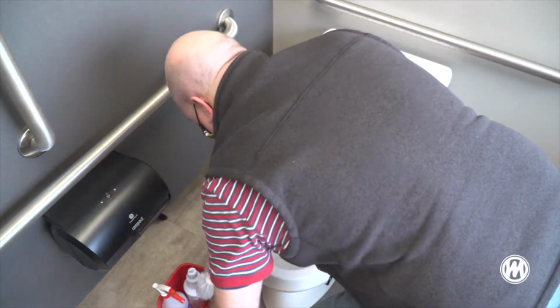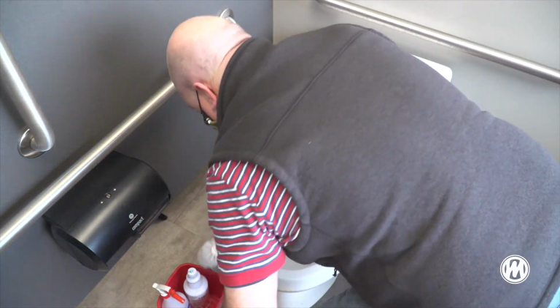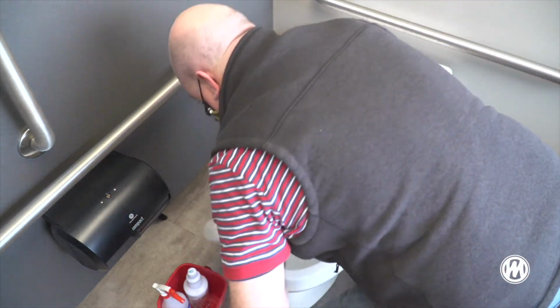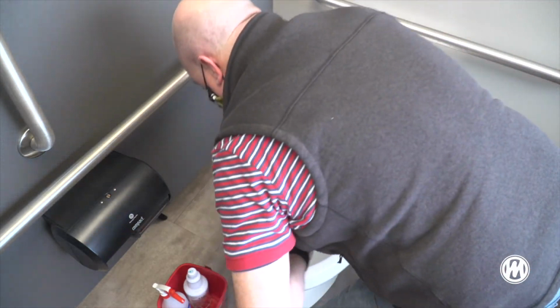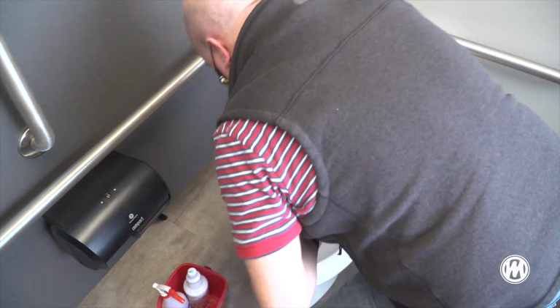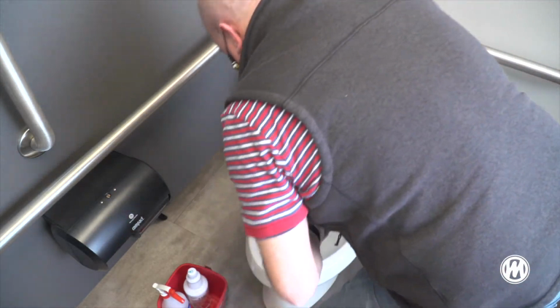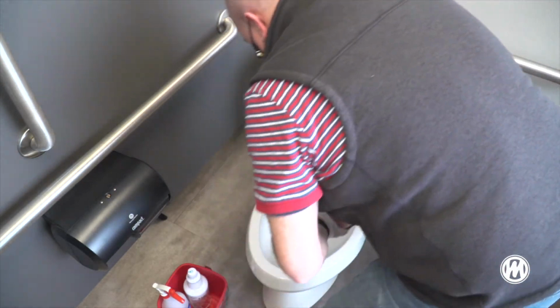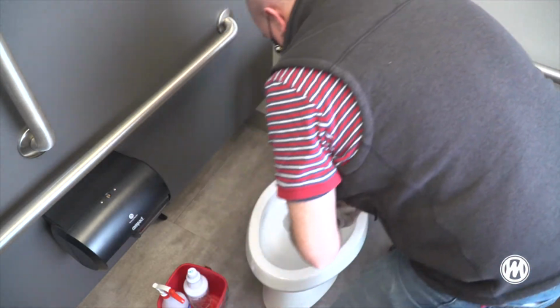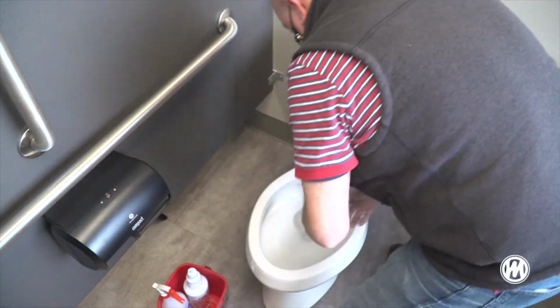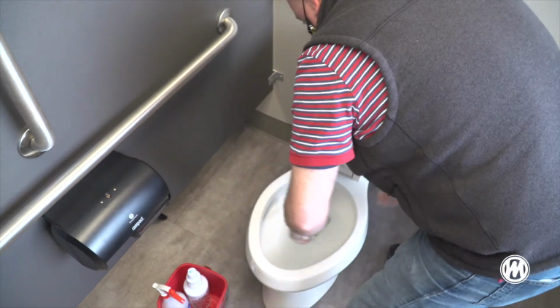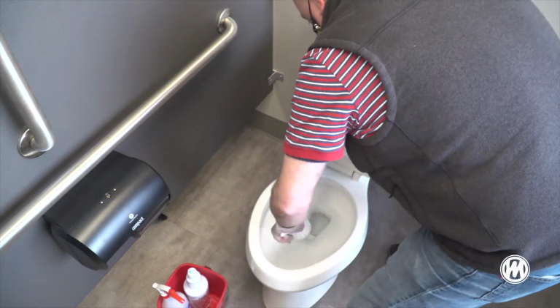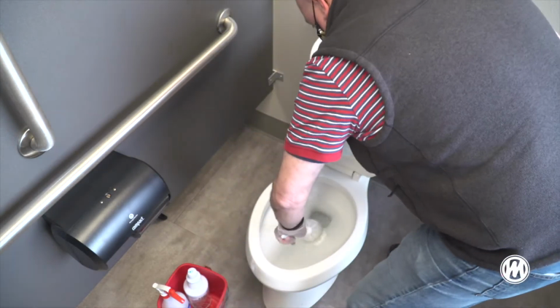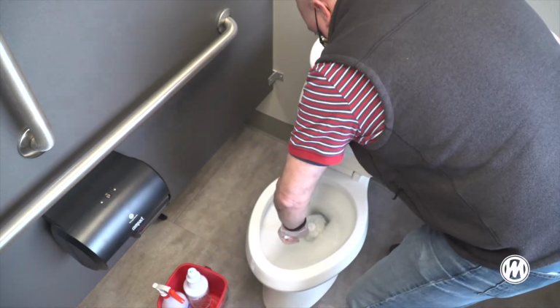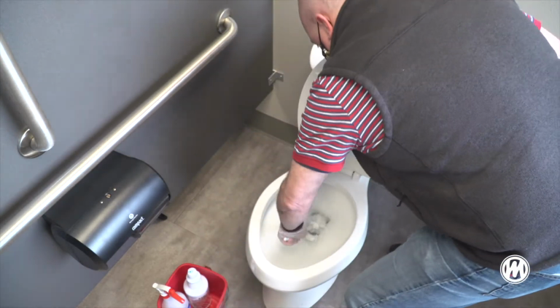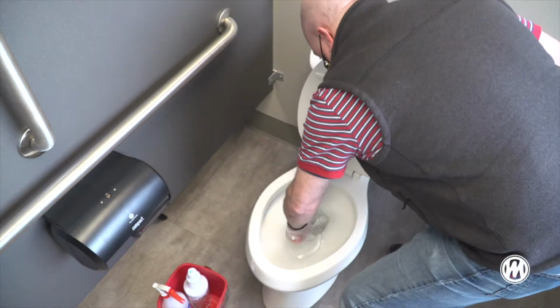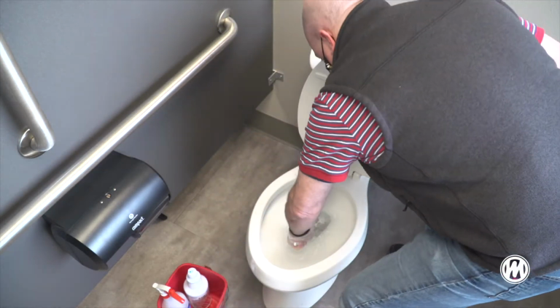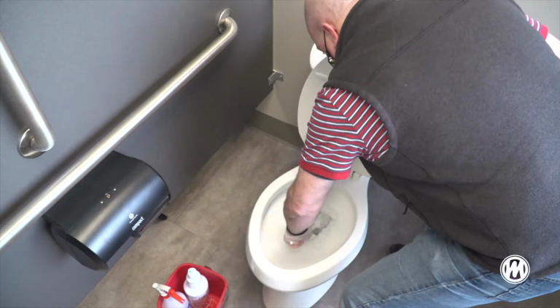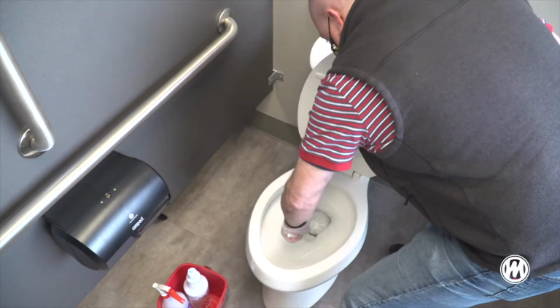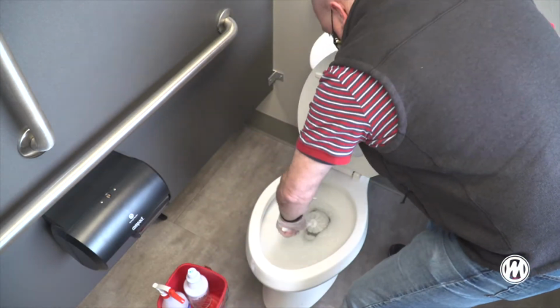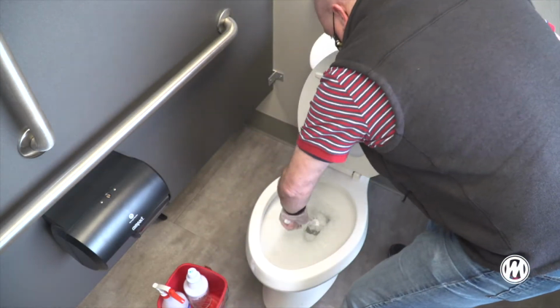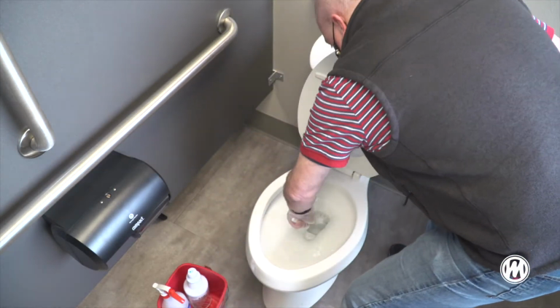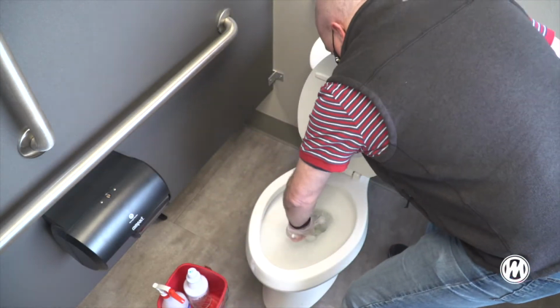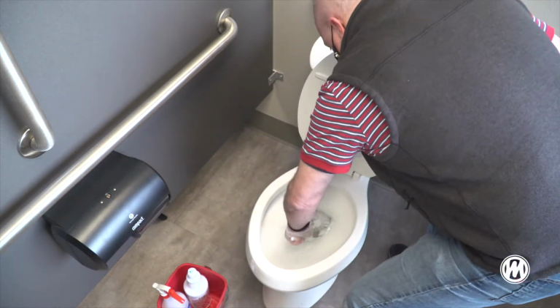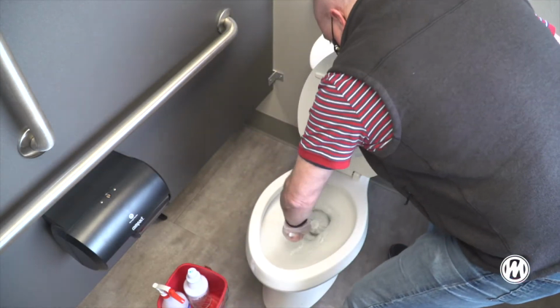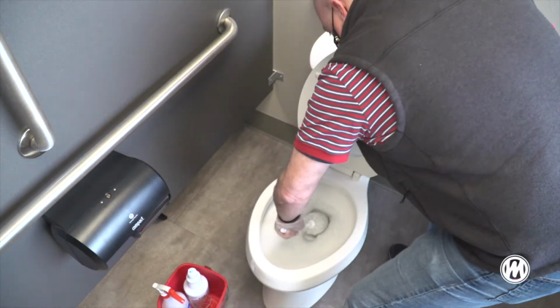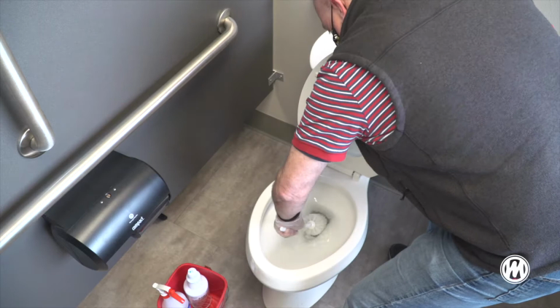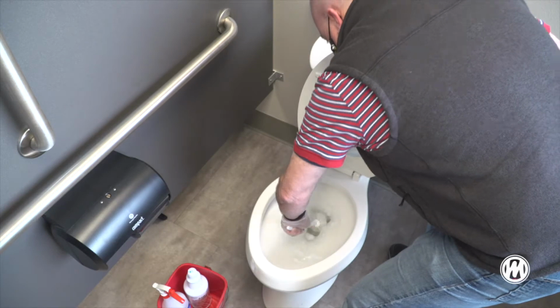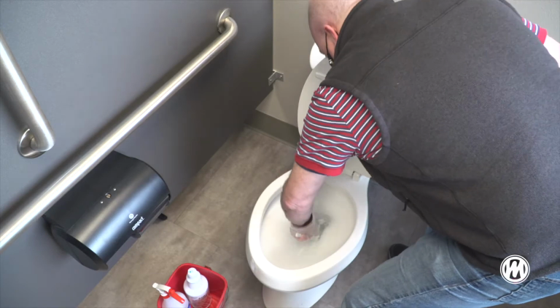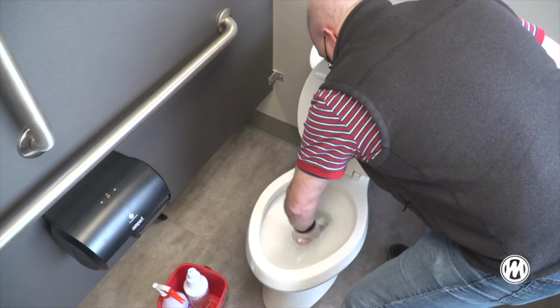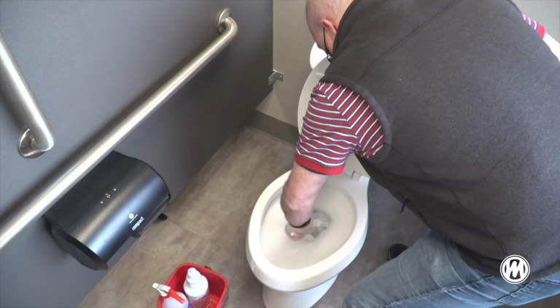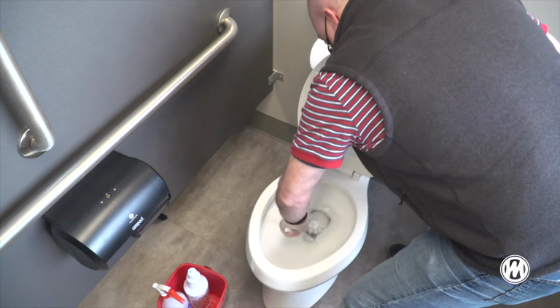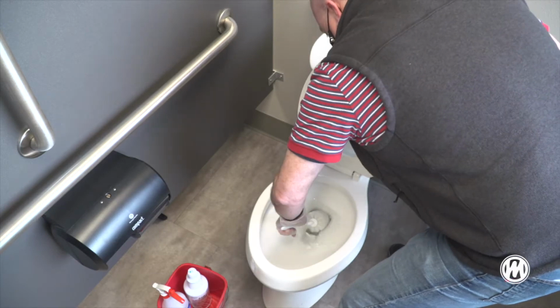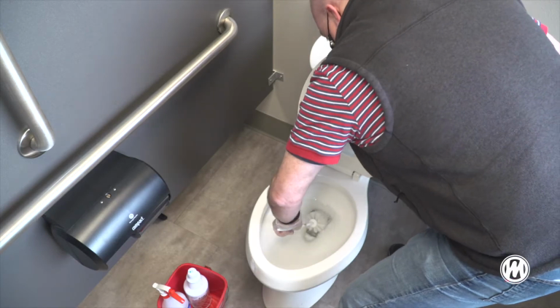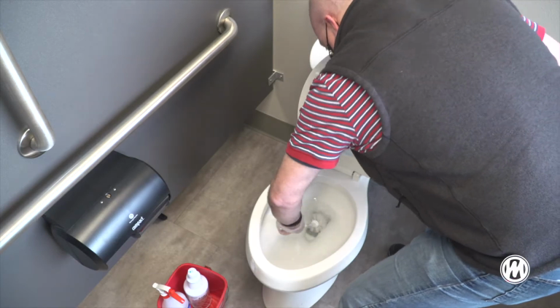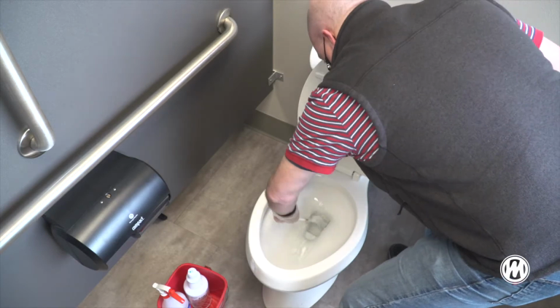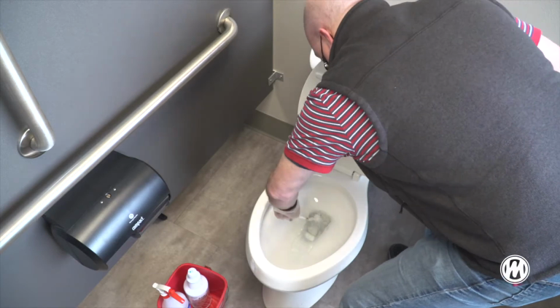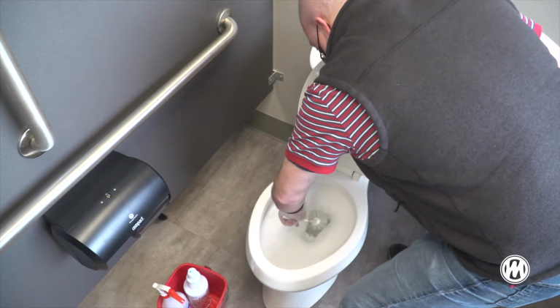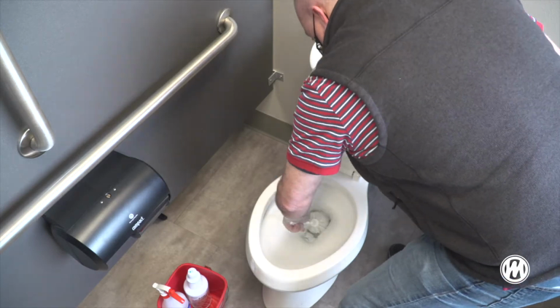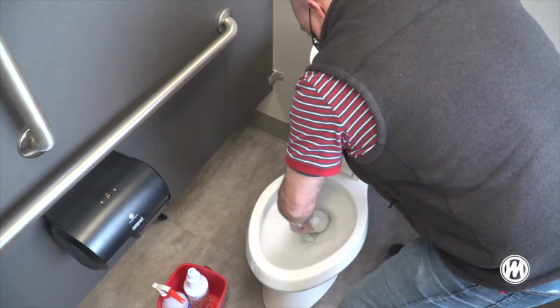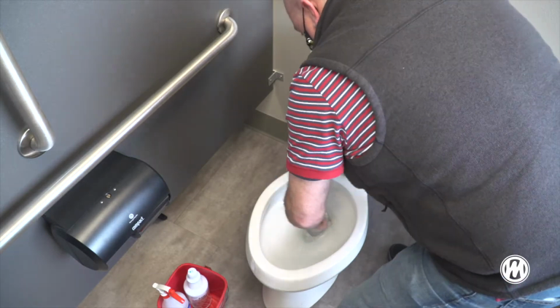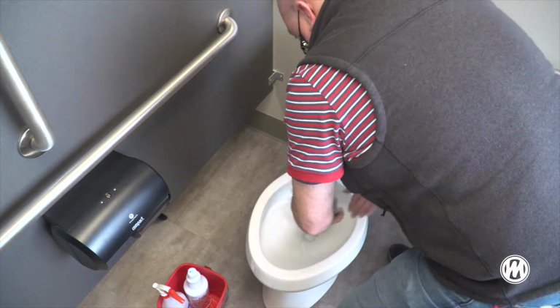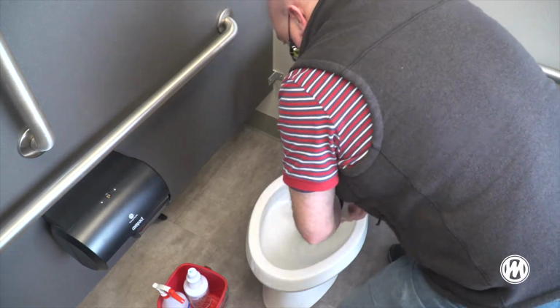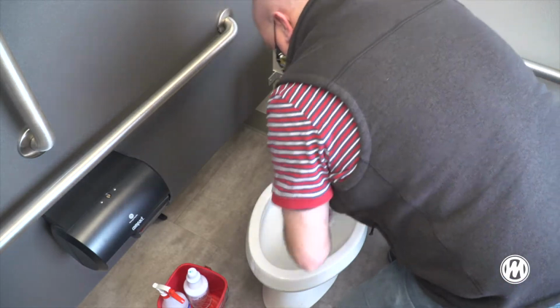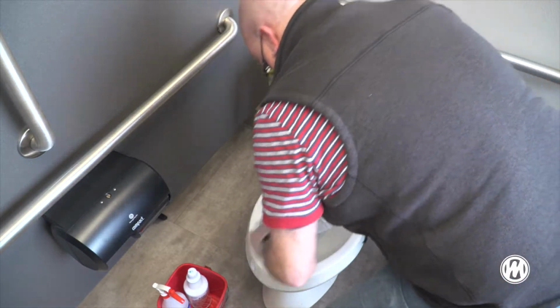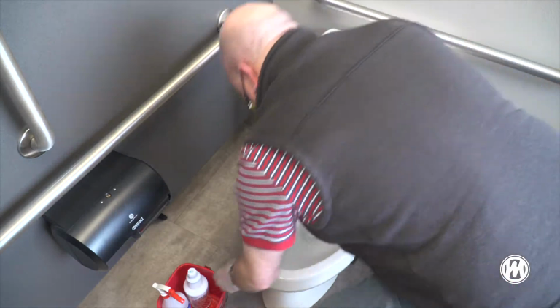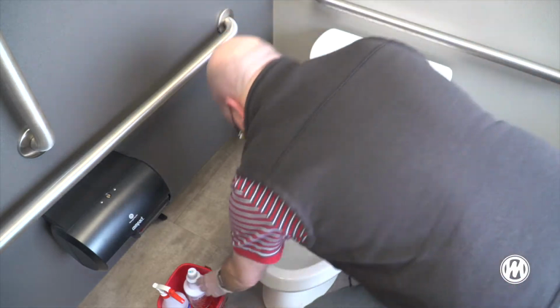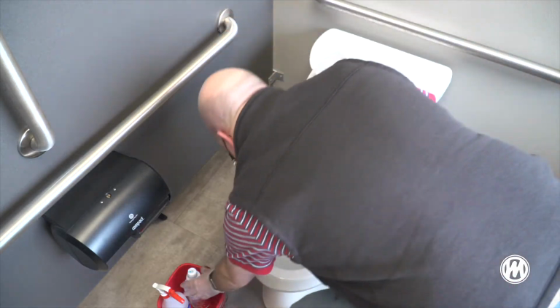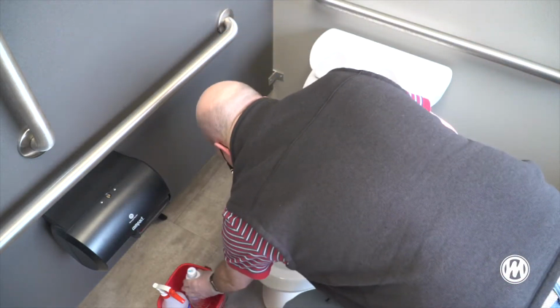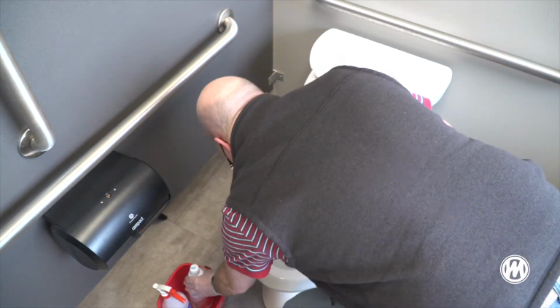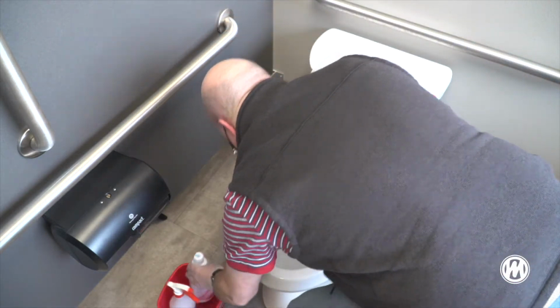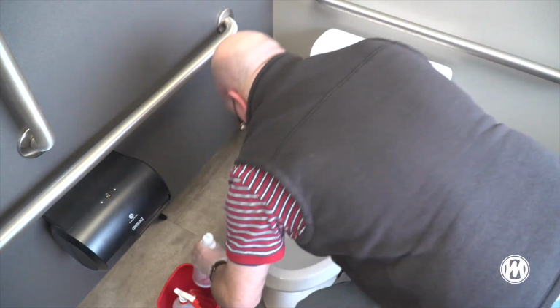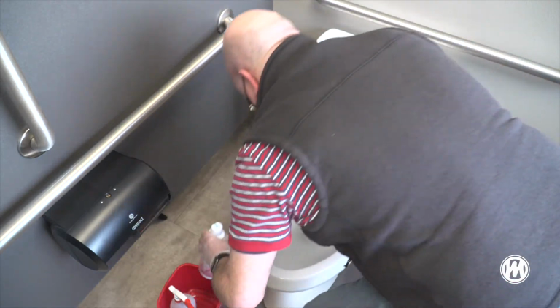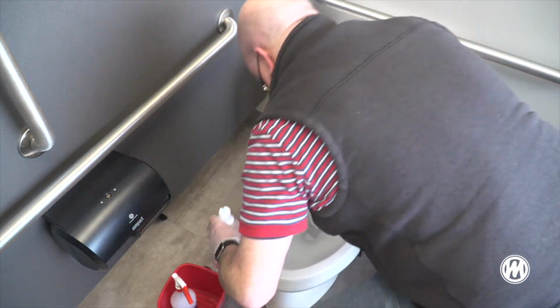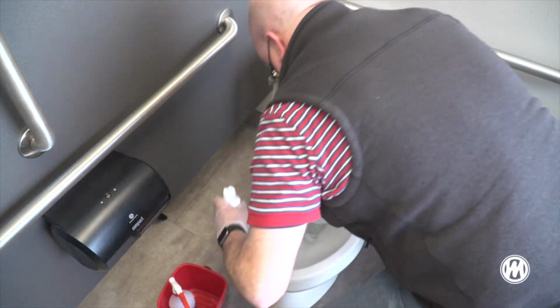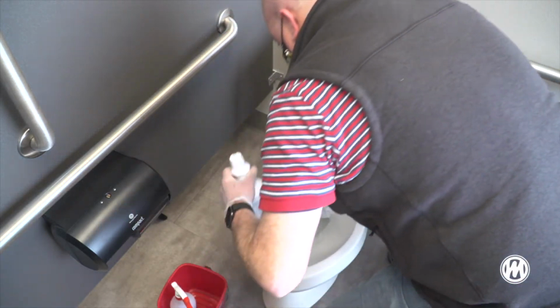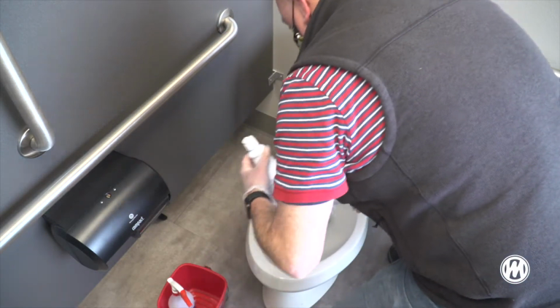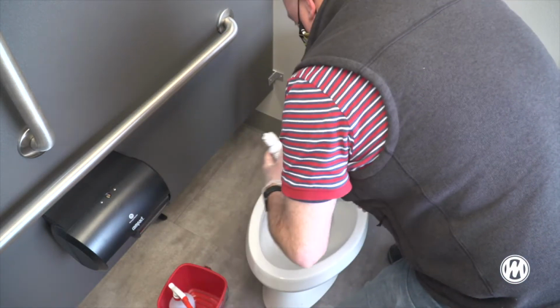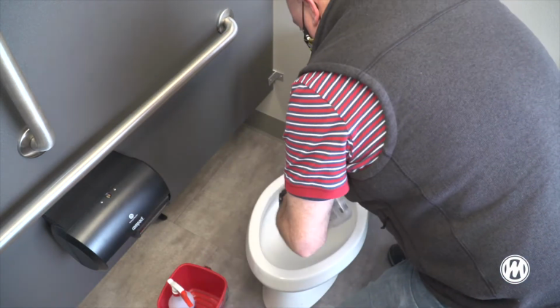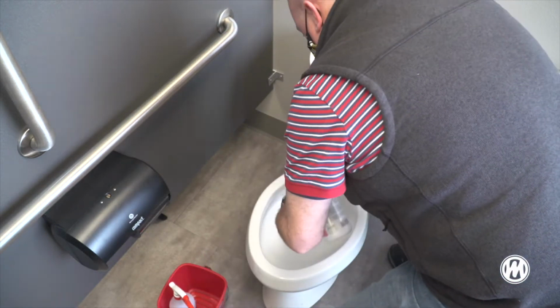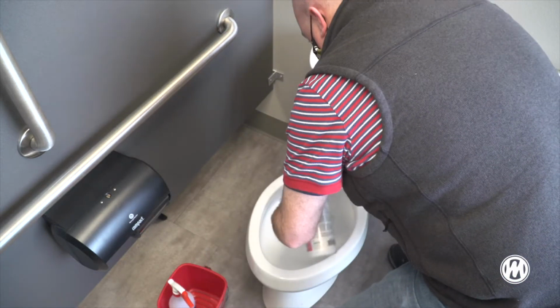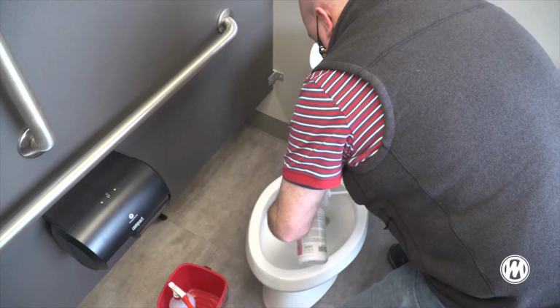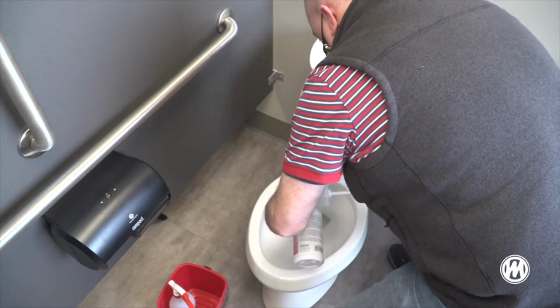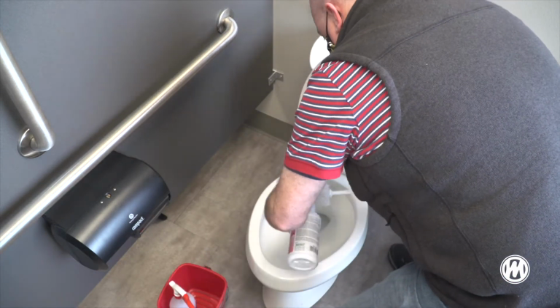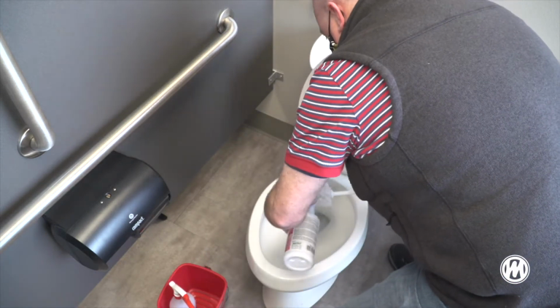Take your bowl brush and plunge the water in the stool down. This will allow us to clean the water line in the toilet.